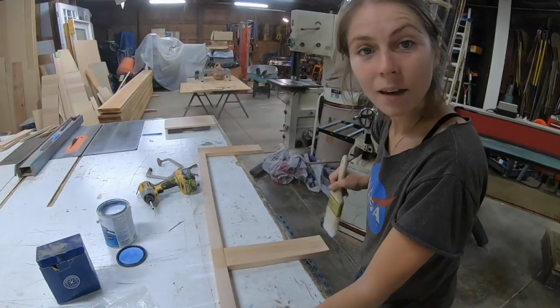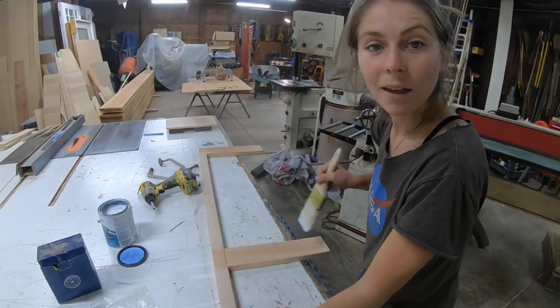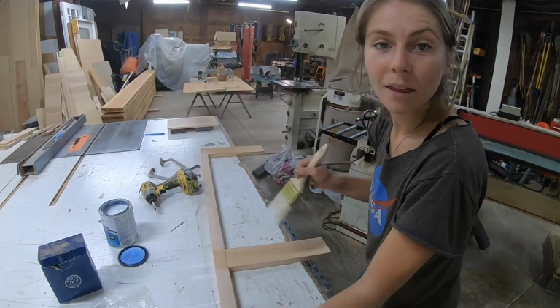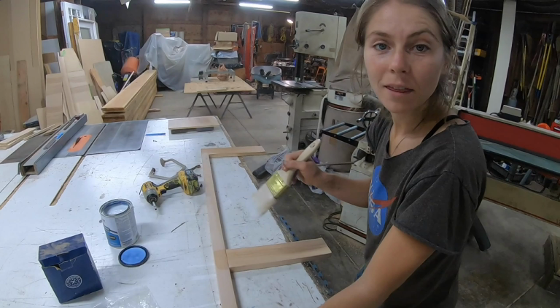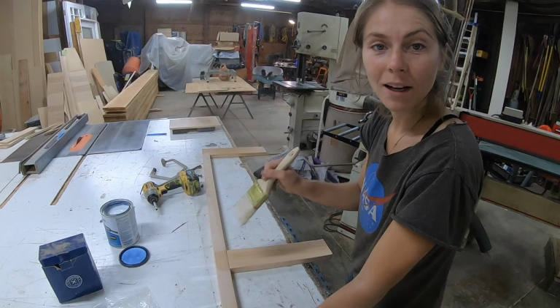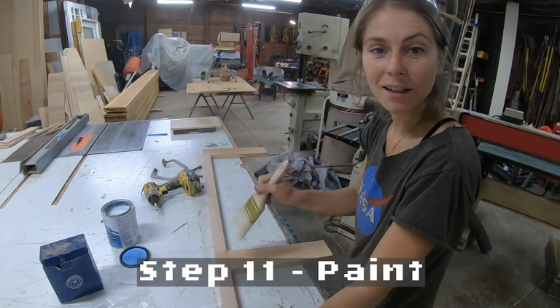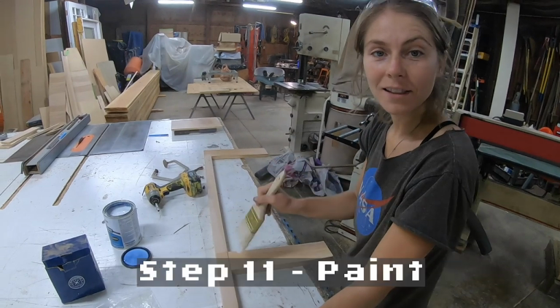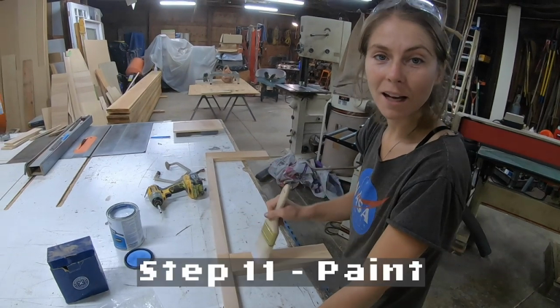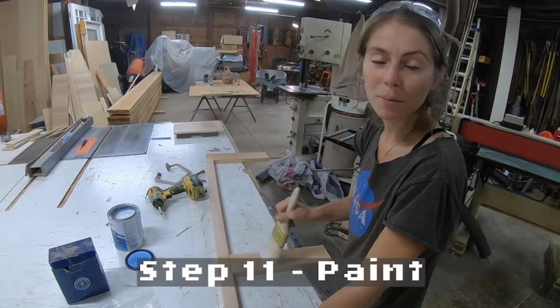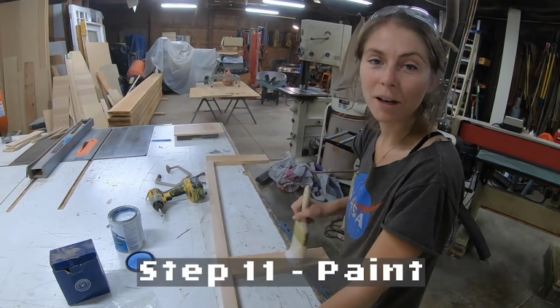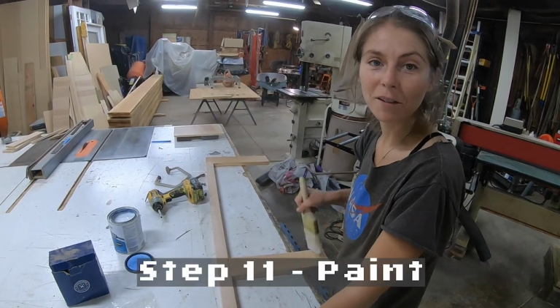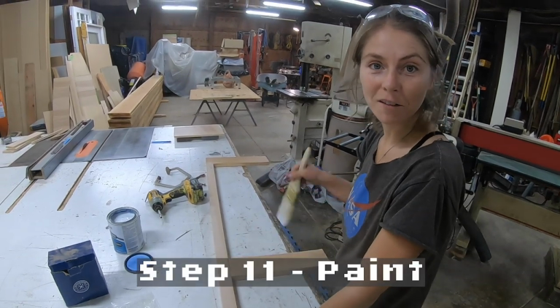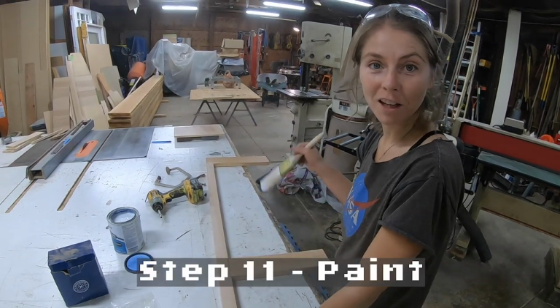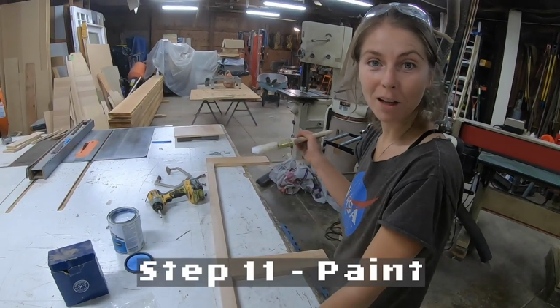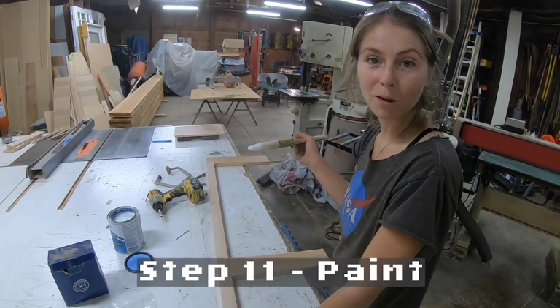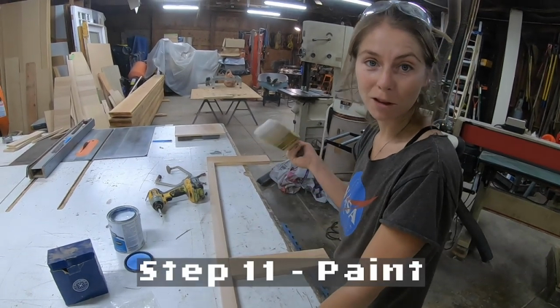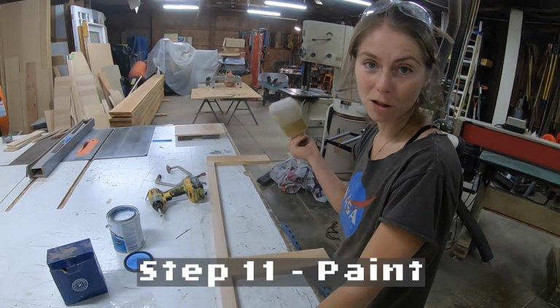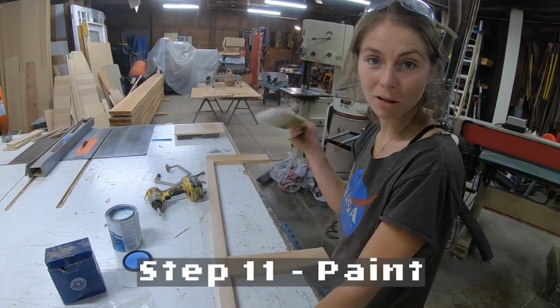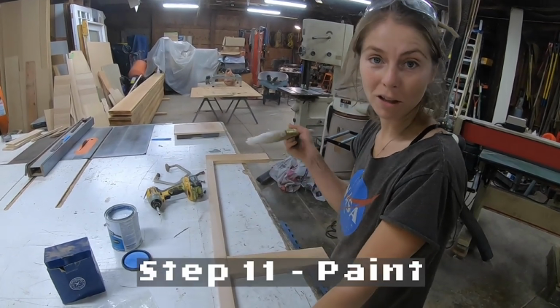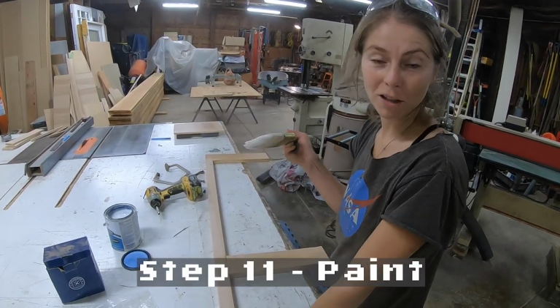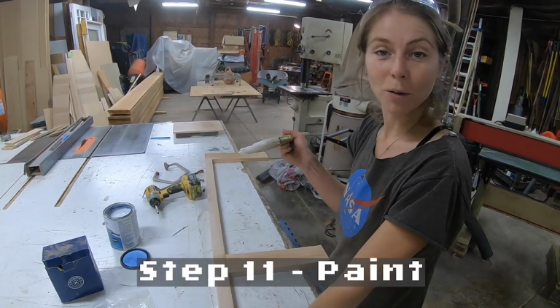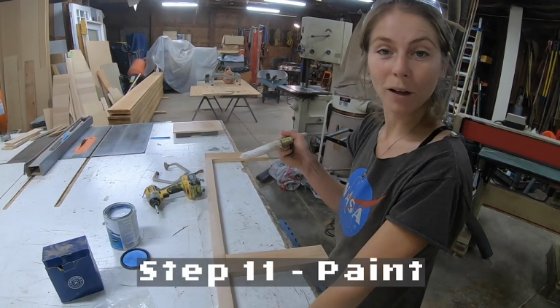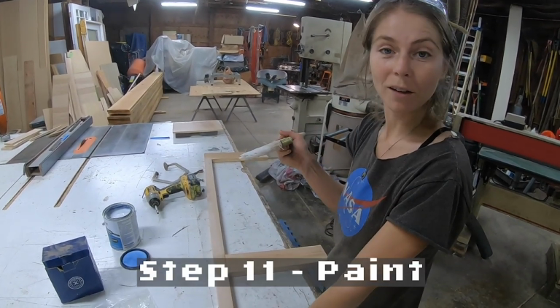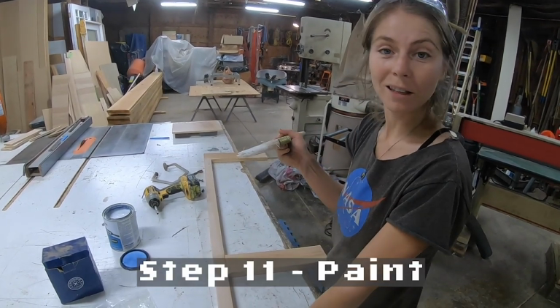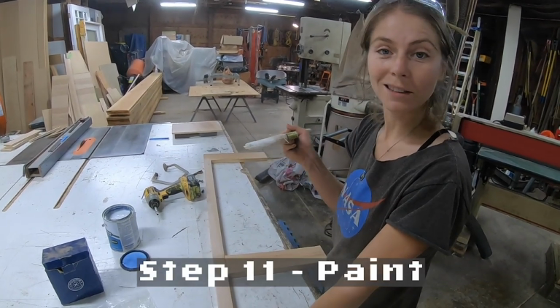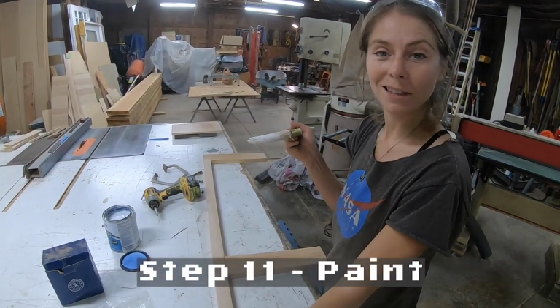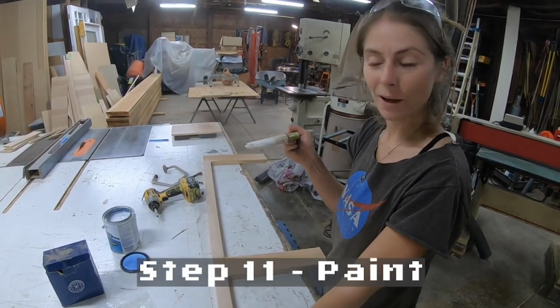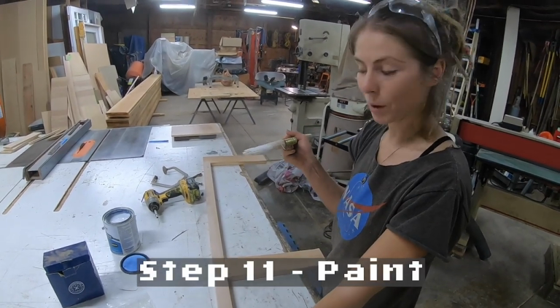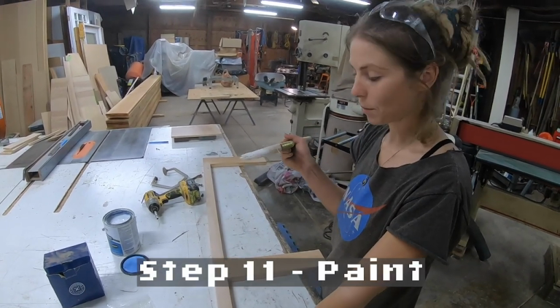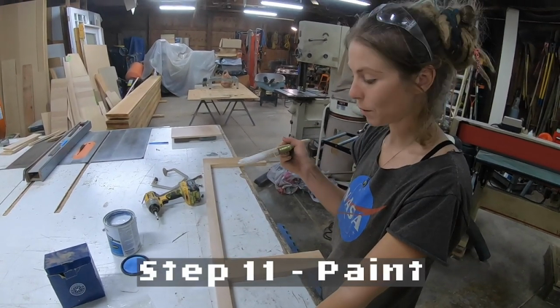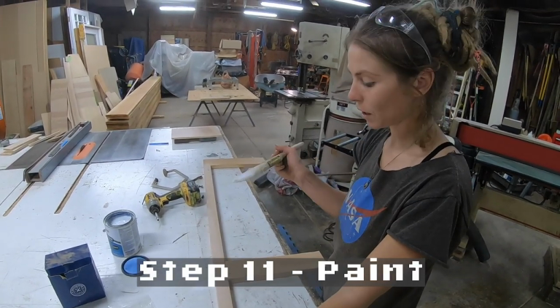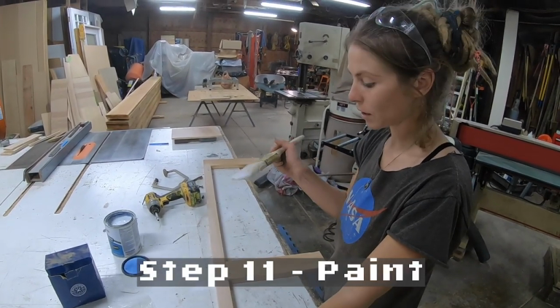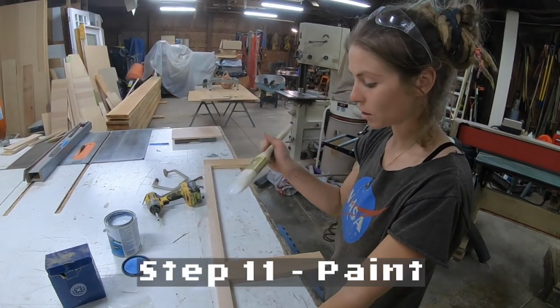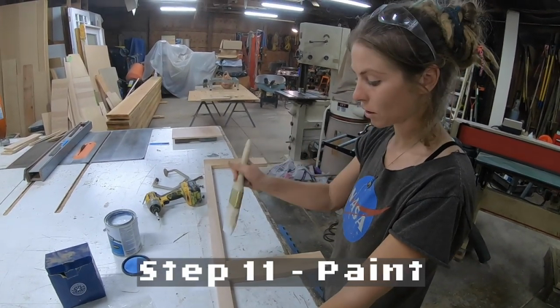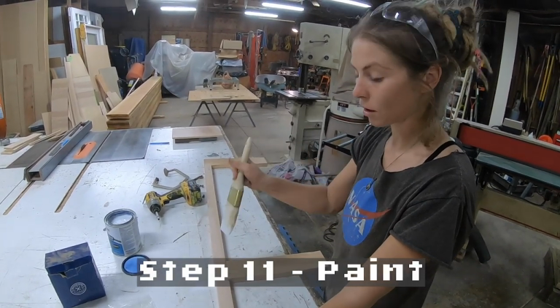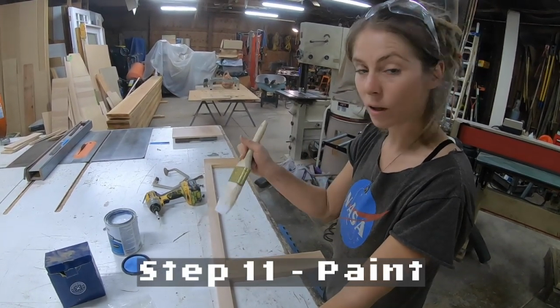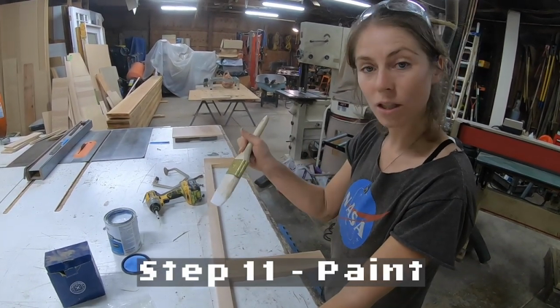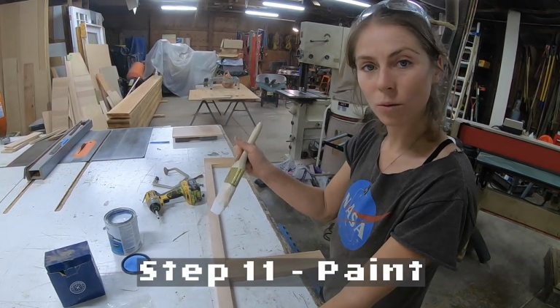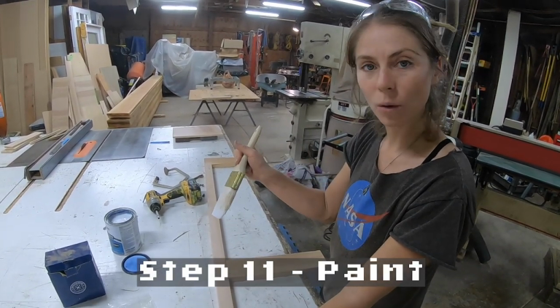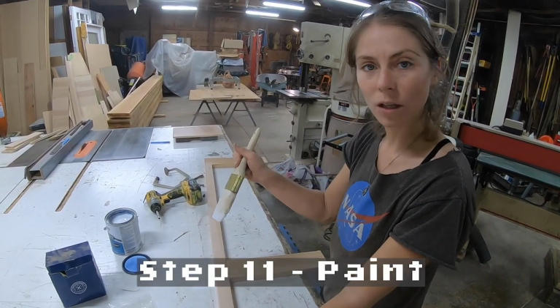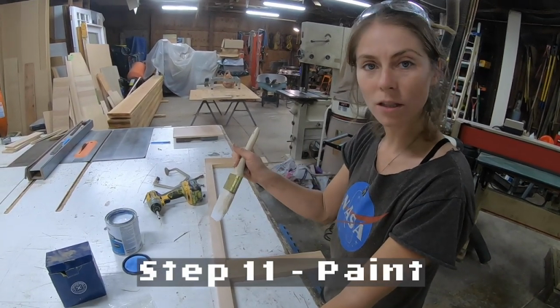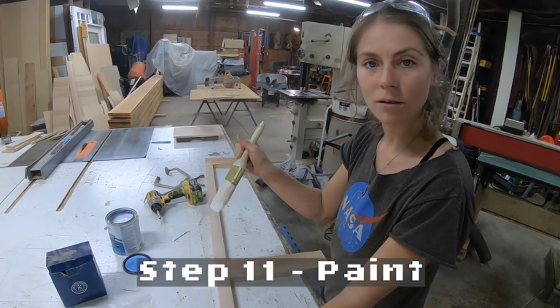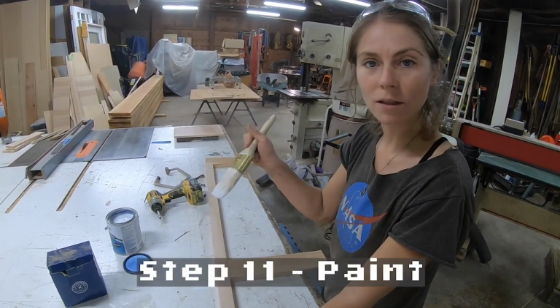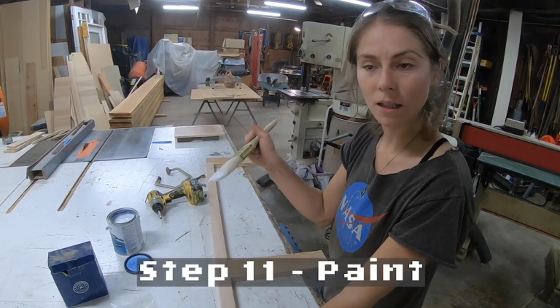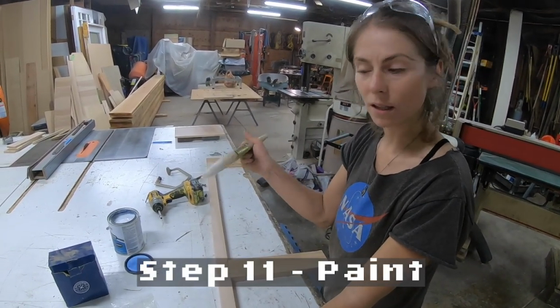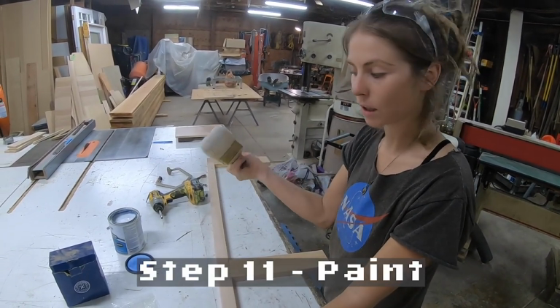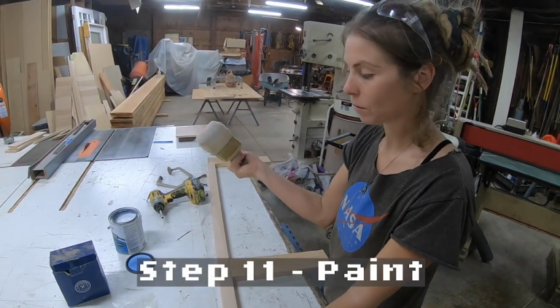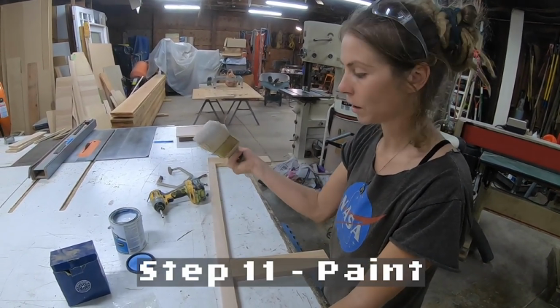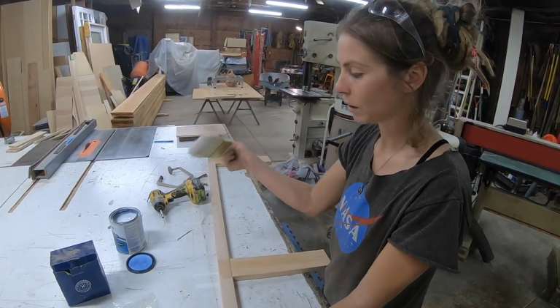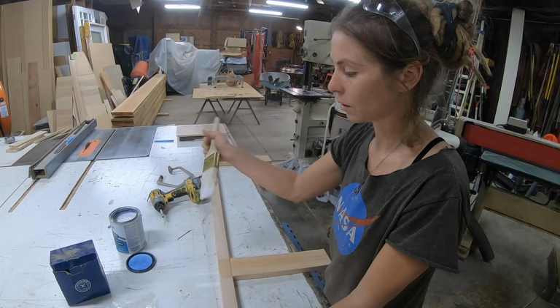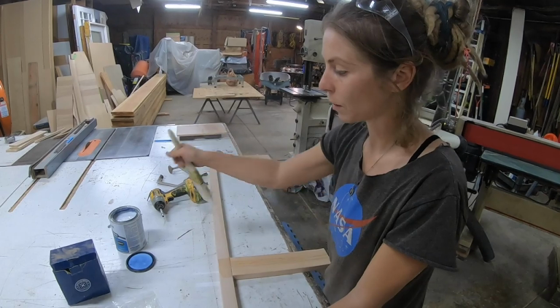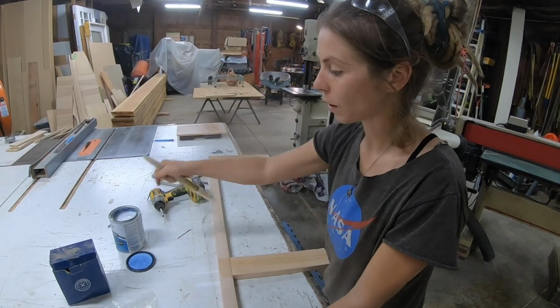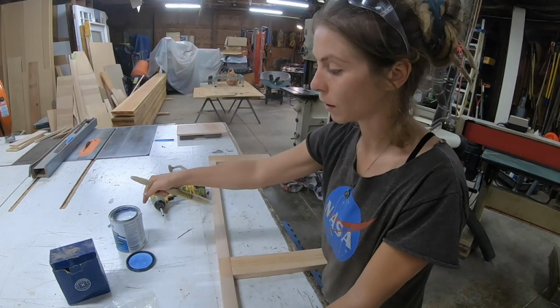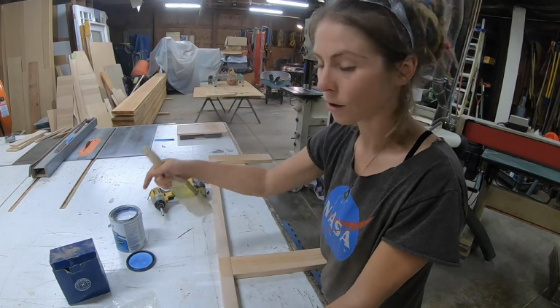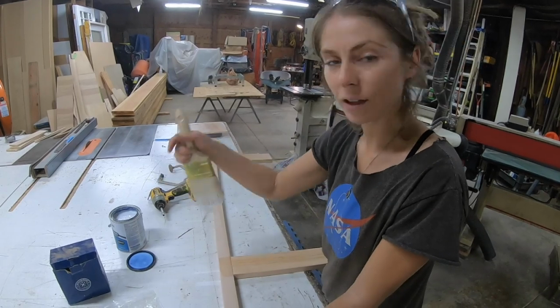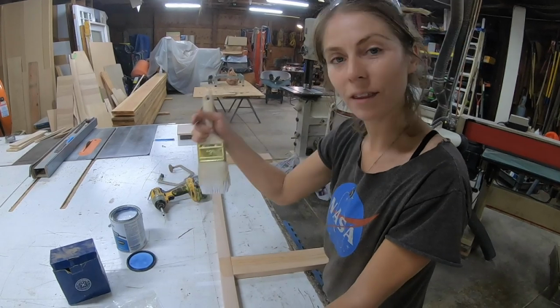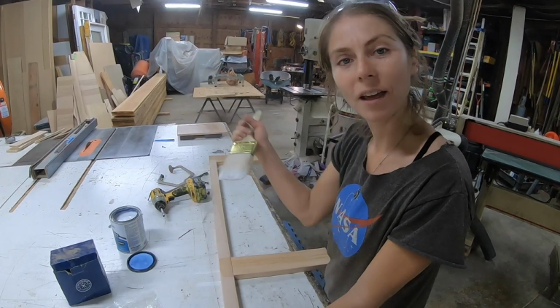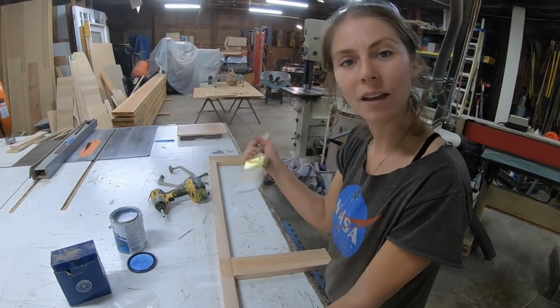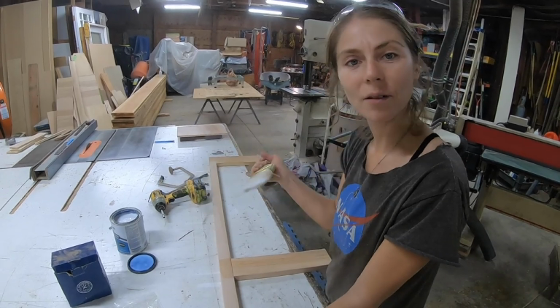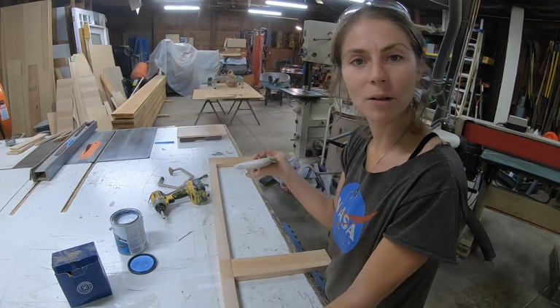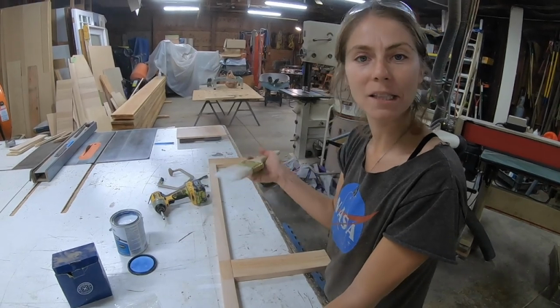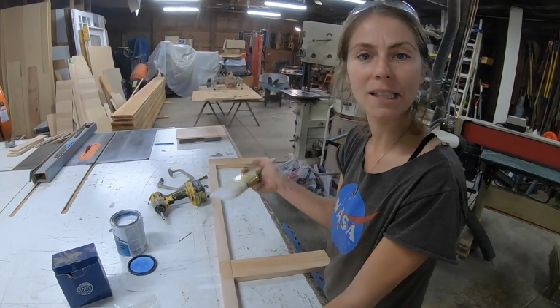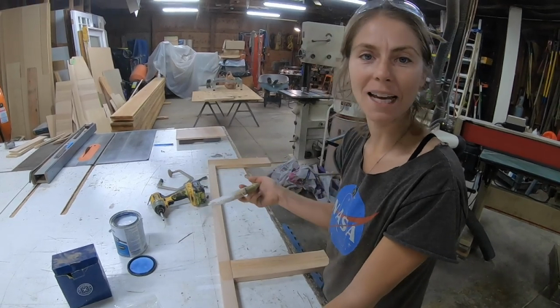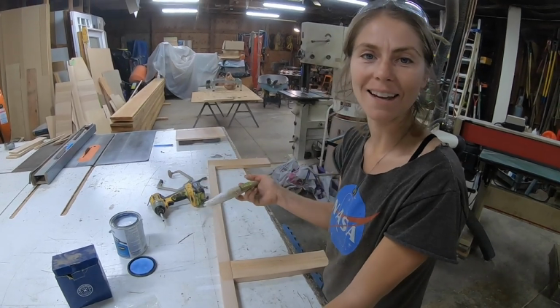The next step after hitting it with 220-grit sandpaper is to seal it with your polyurethane or stain.